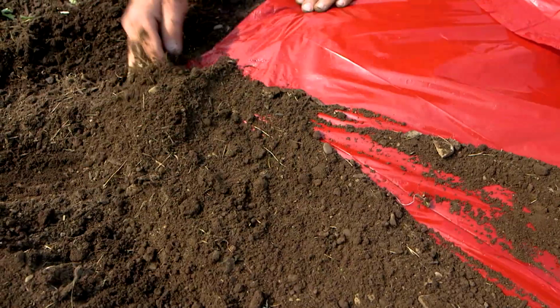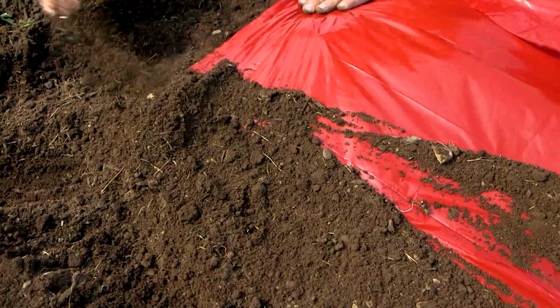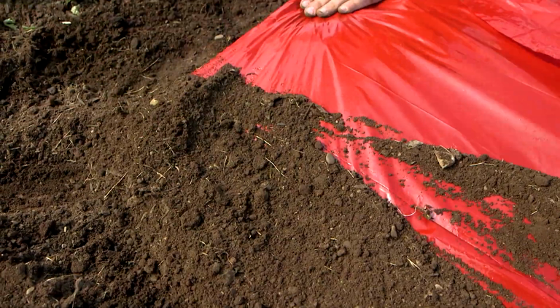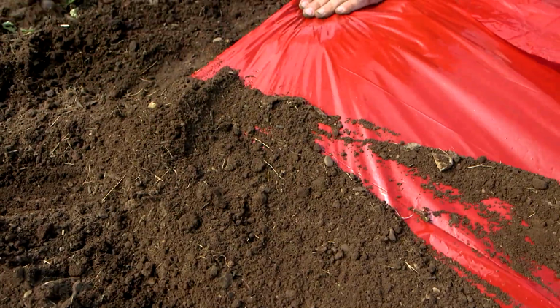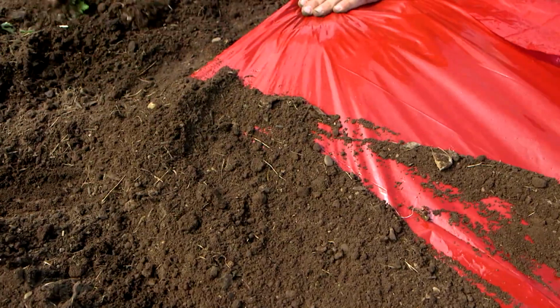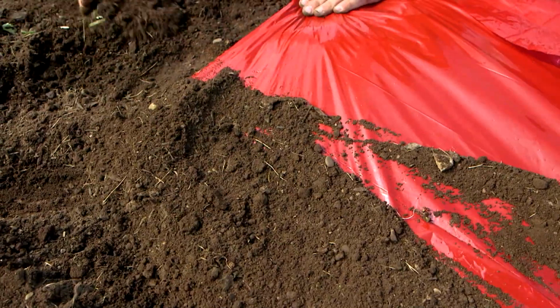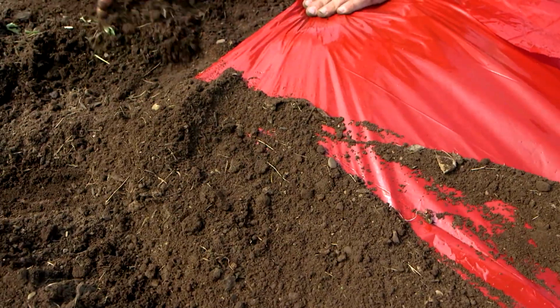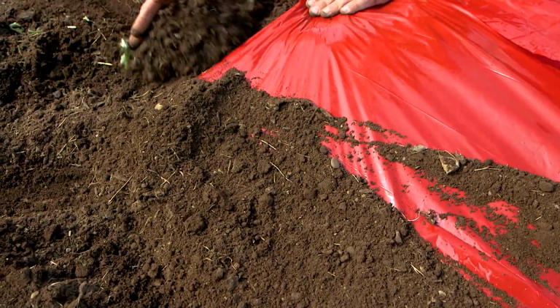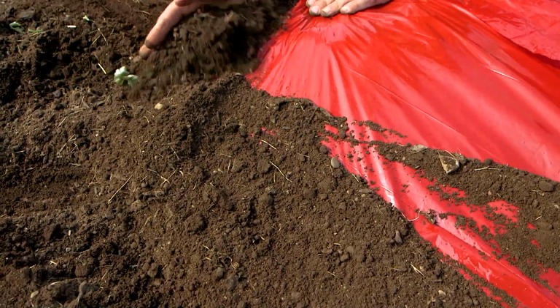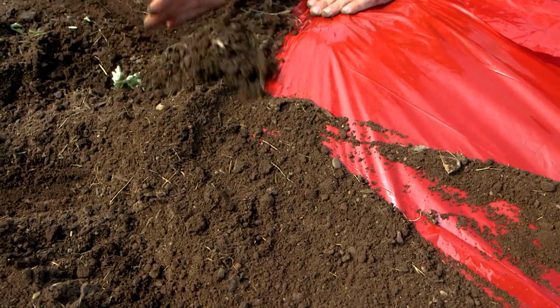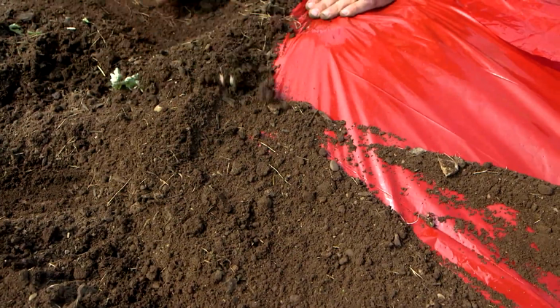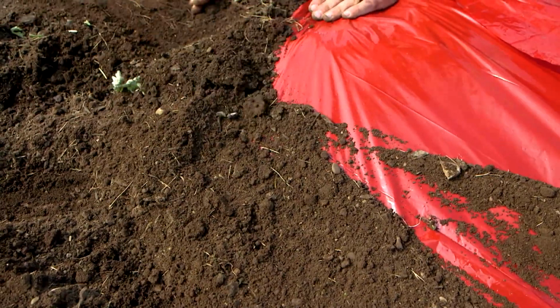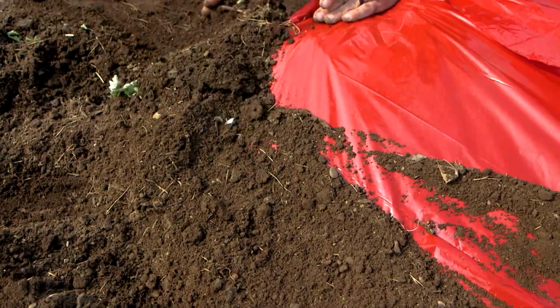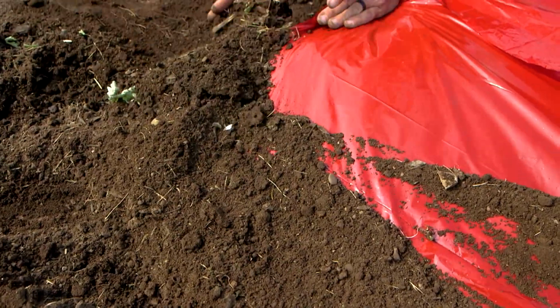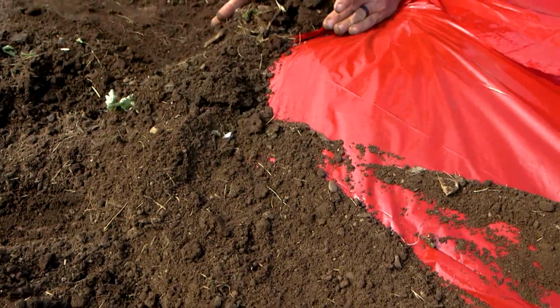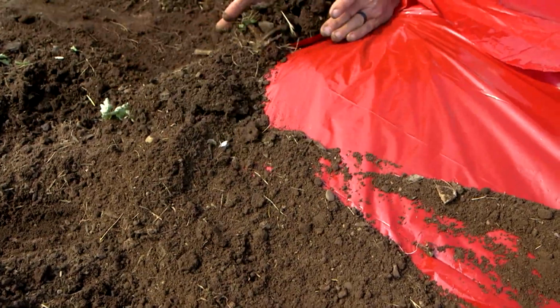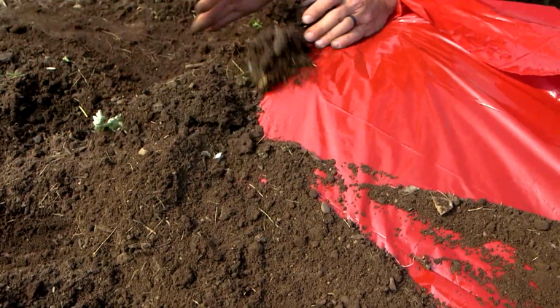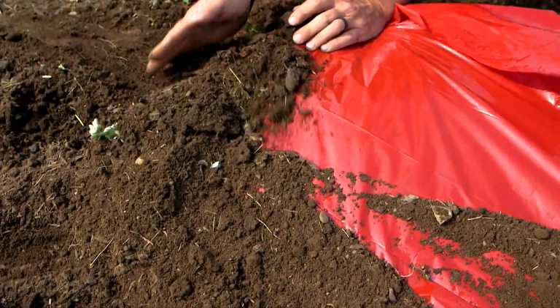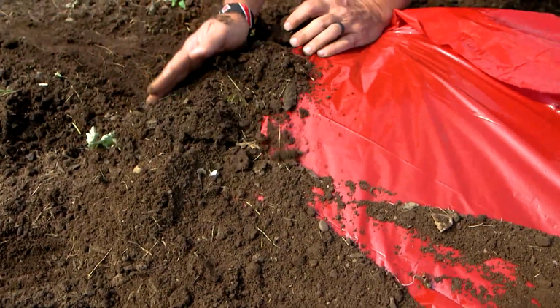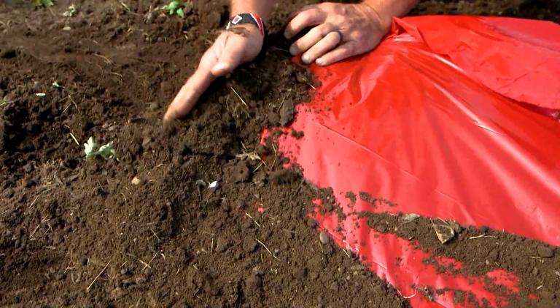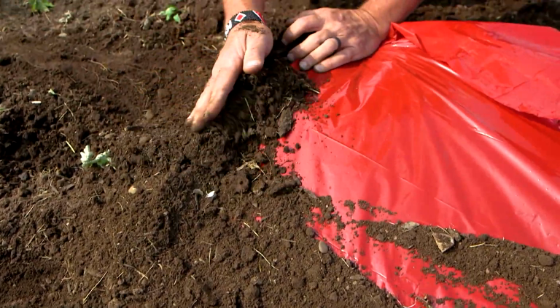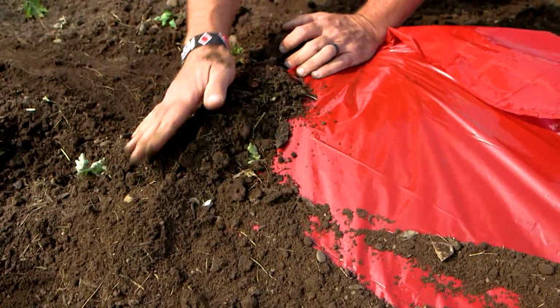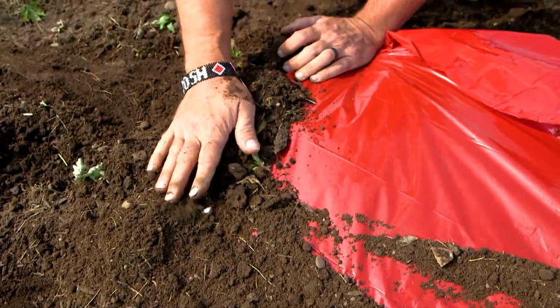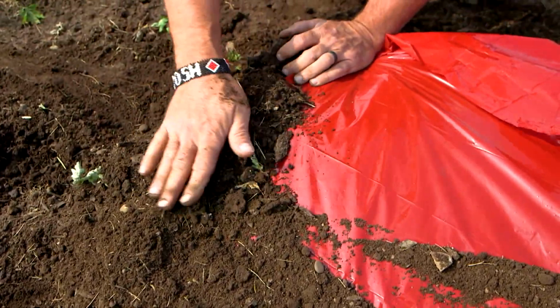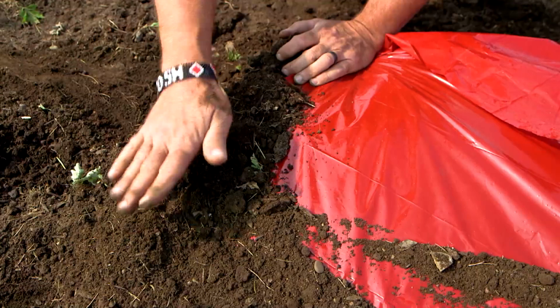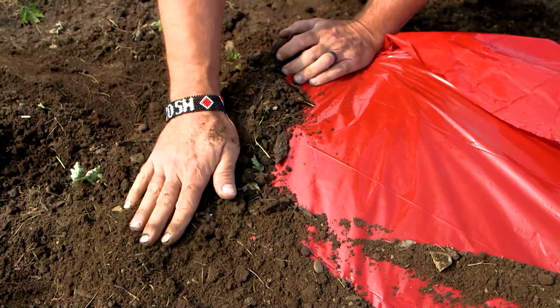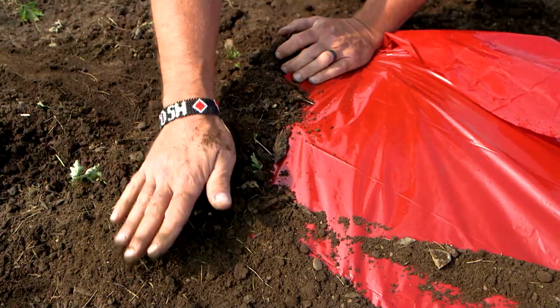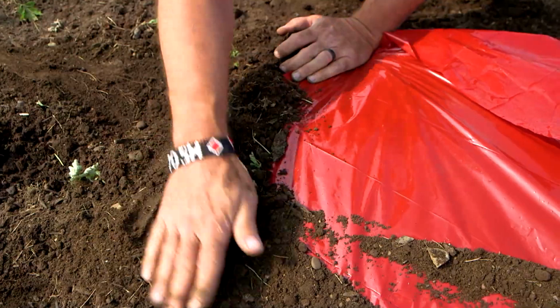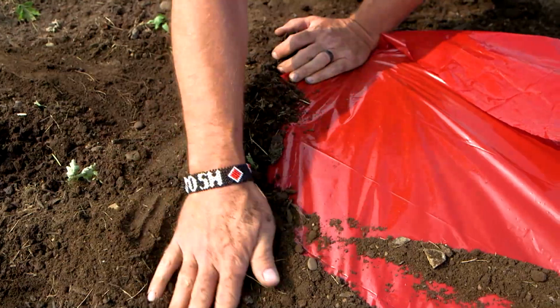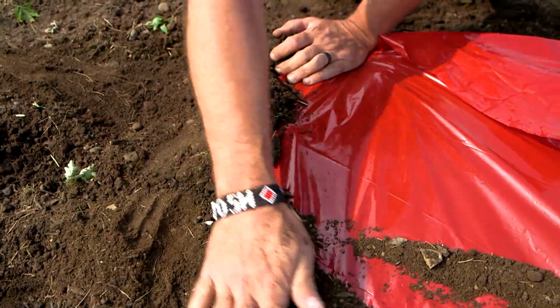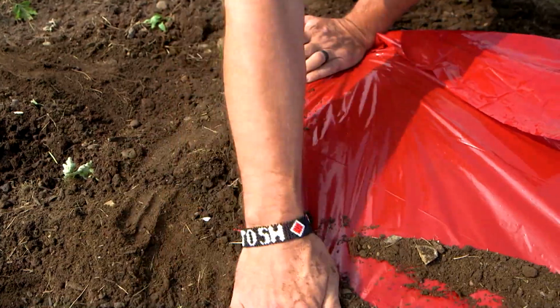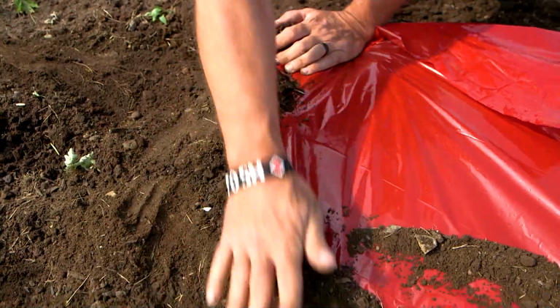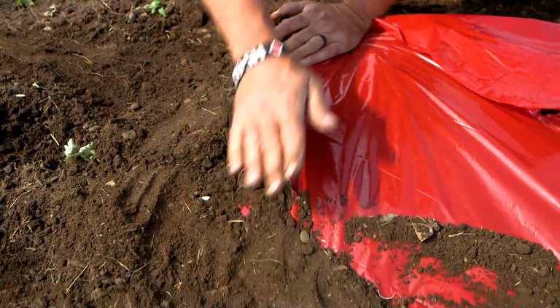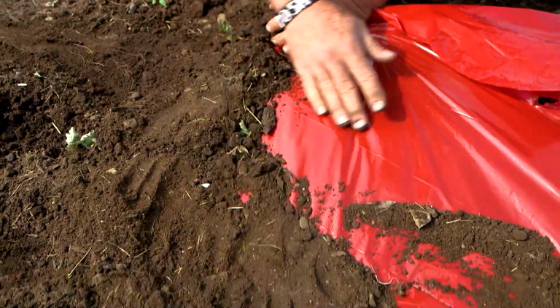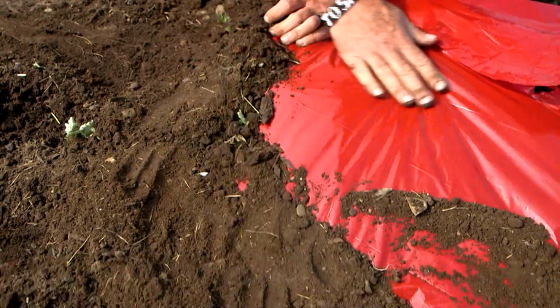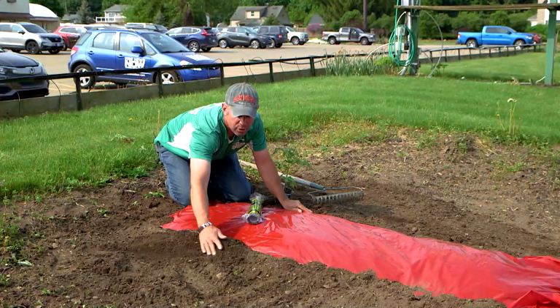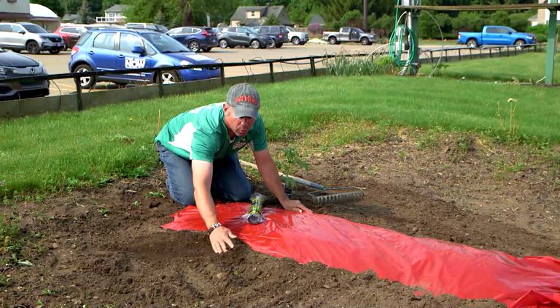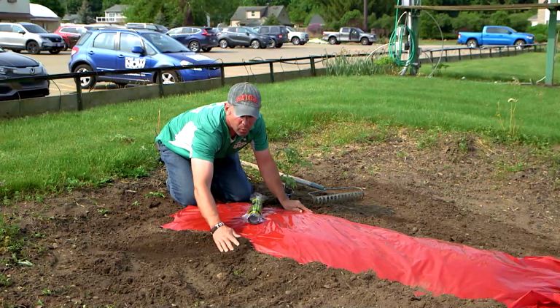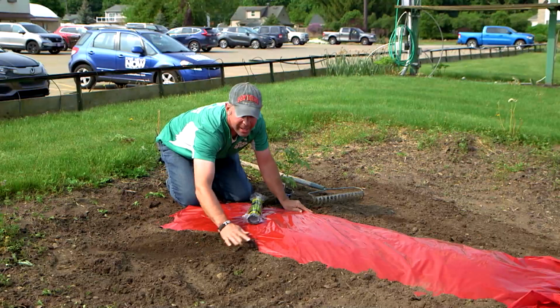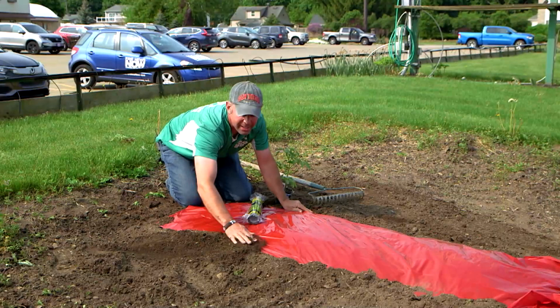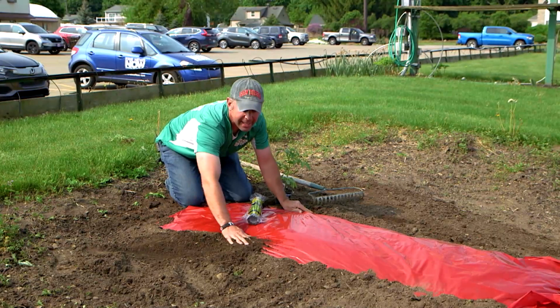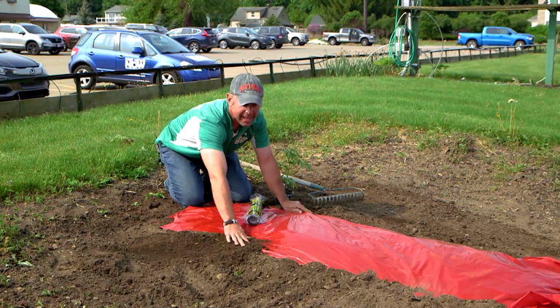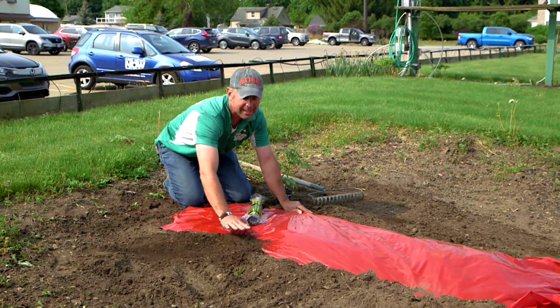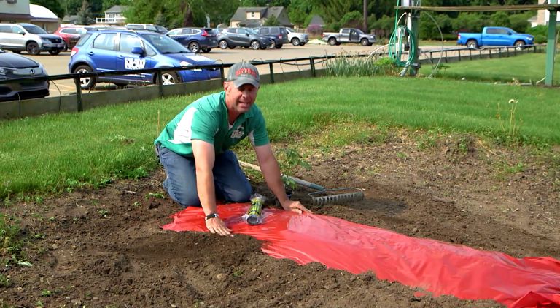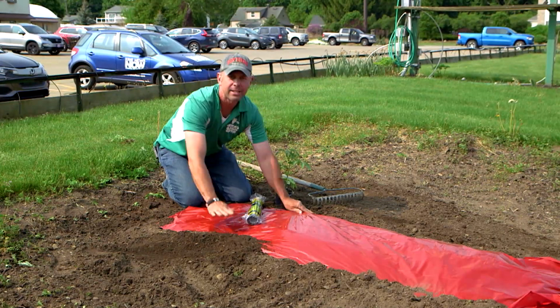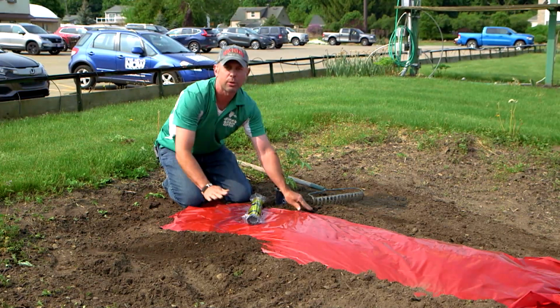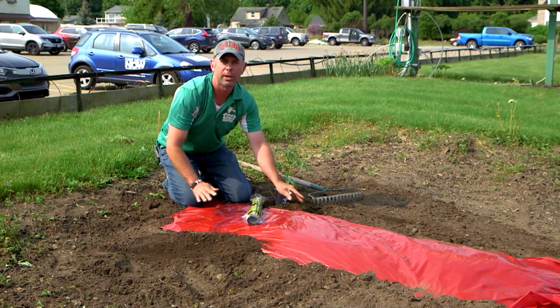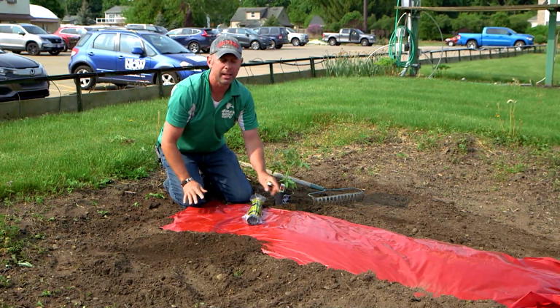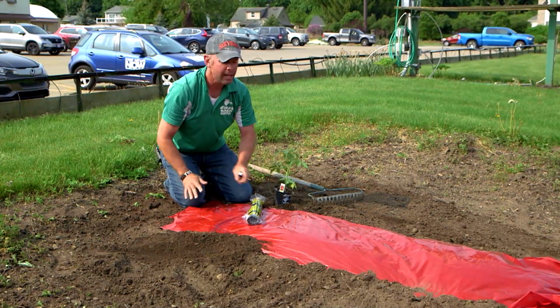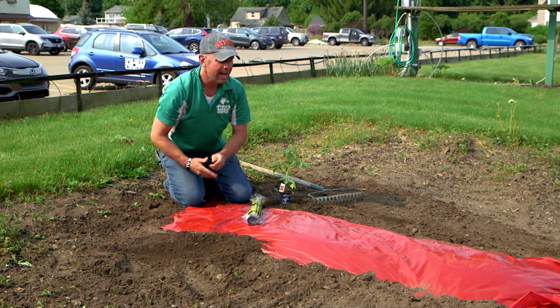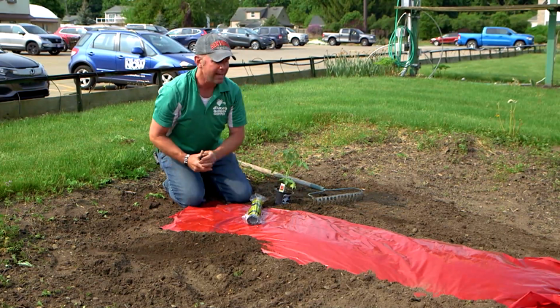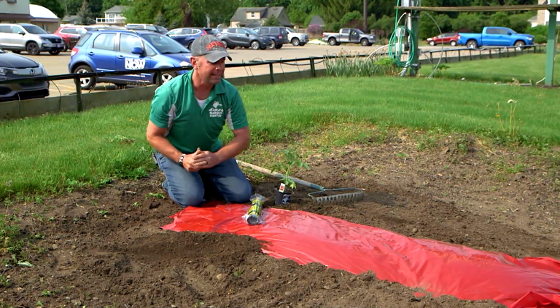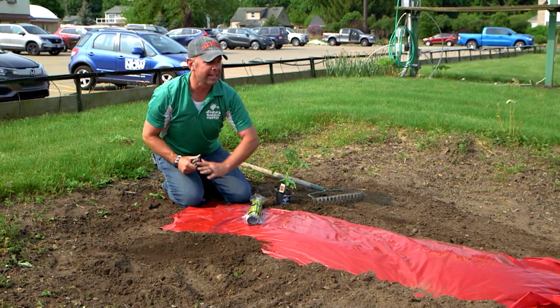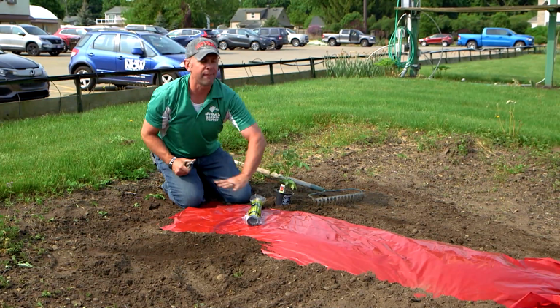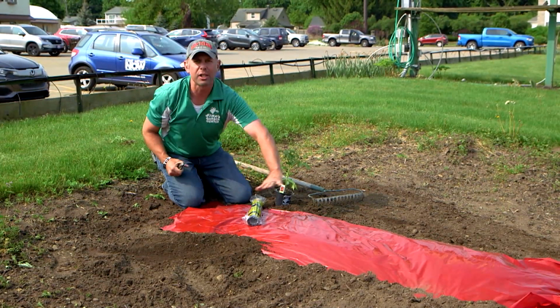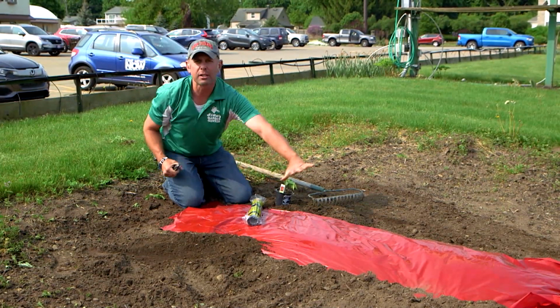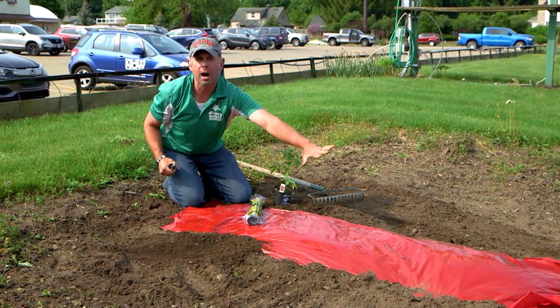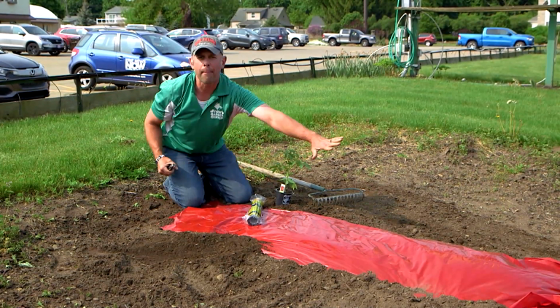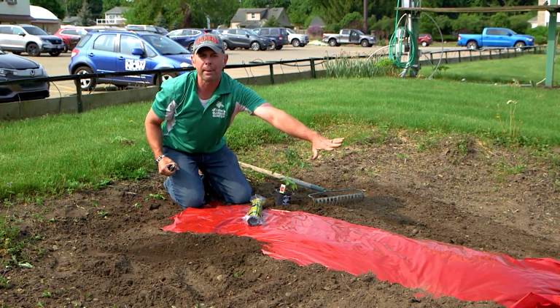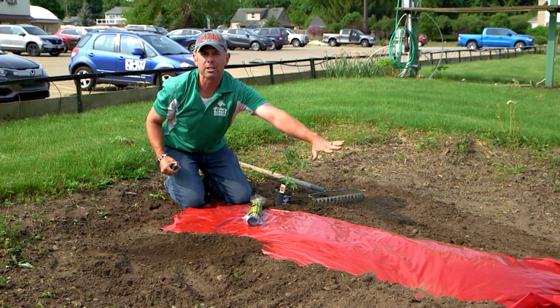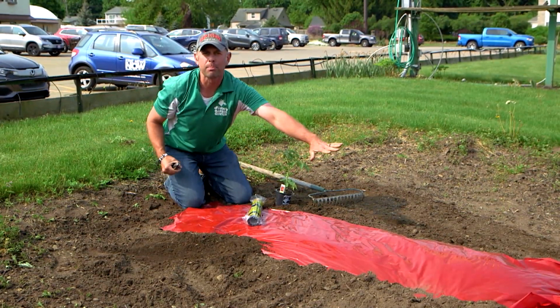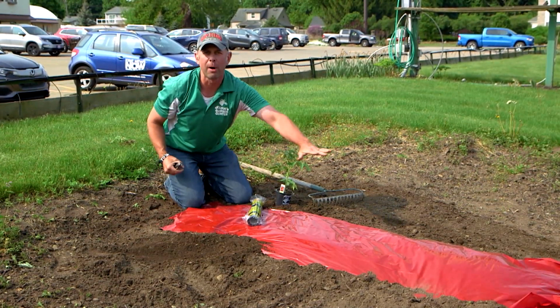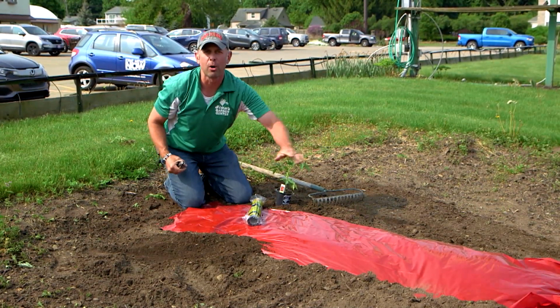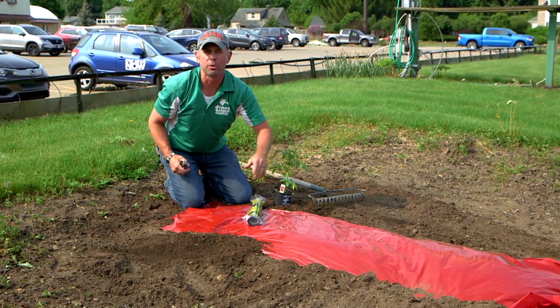Make sure you cover up all the edges. I like it nice and tight so the wind can't get to it, and leave the top exposed.